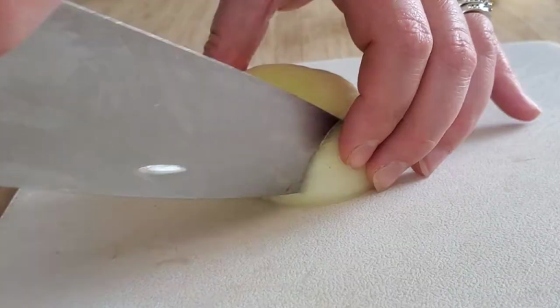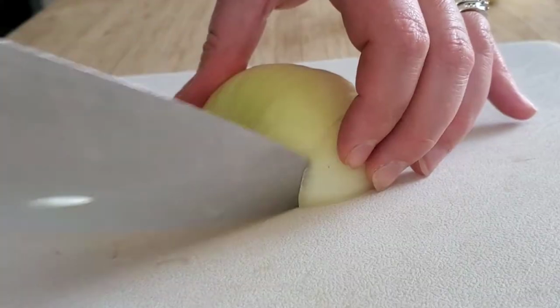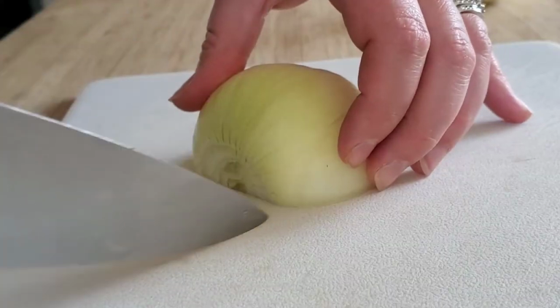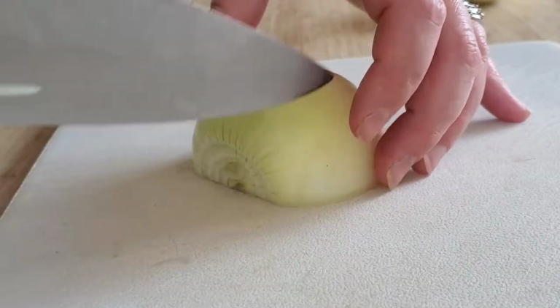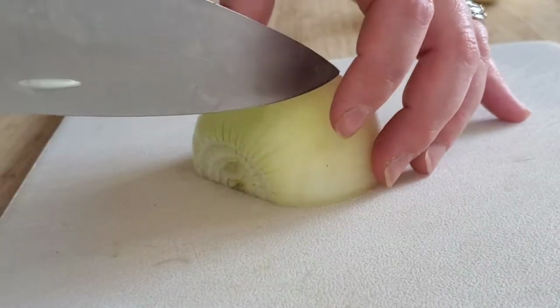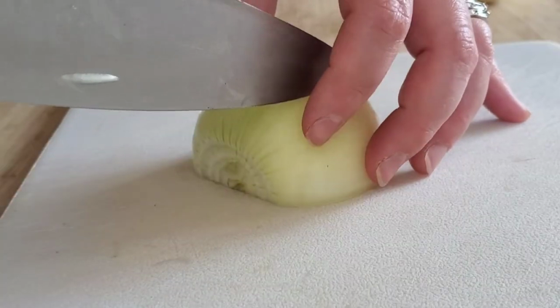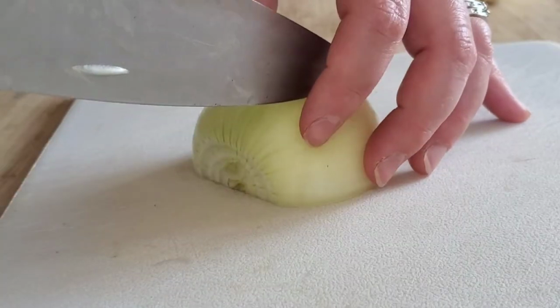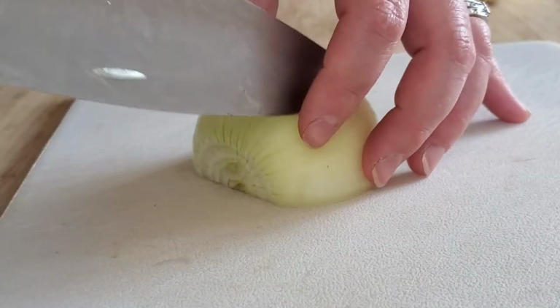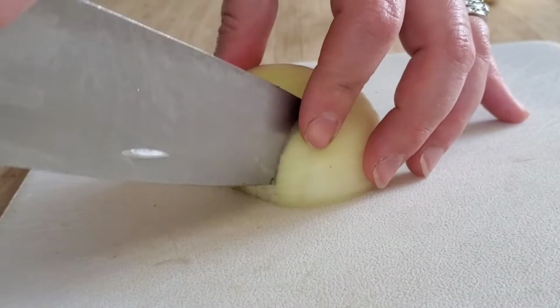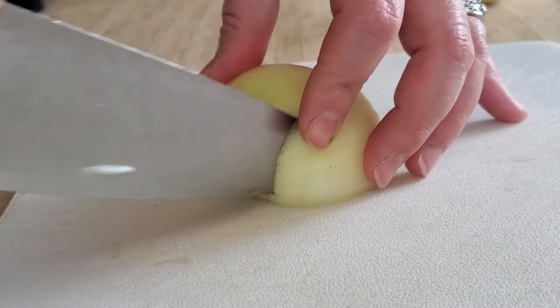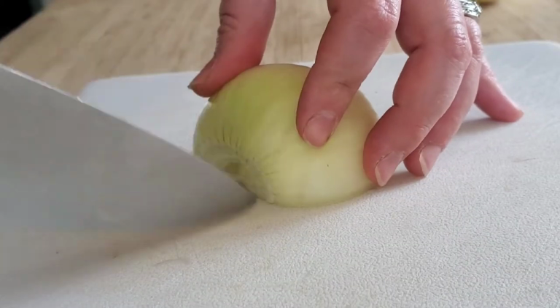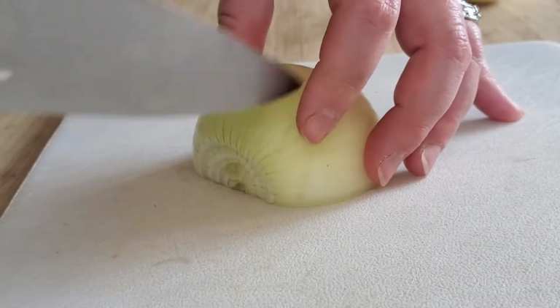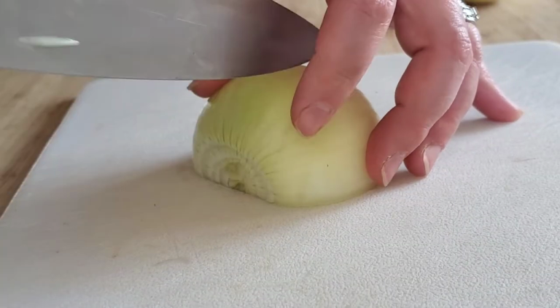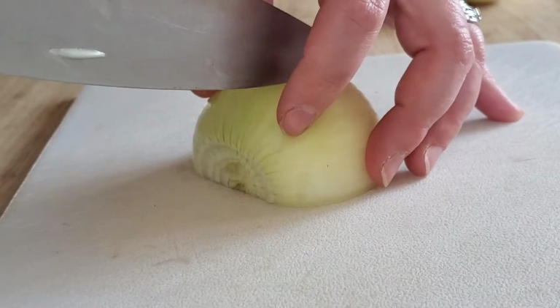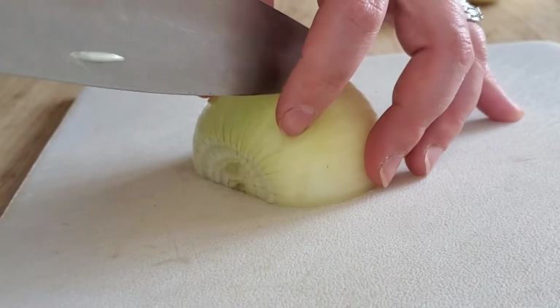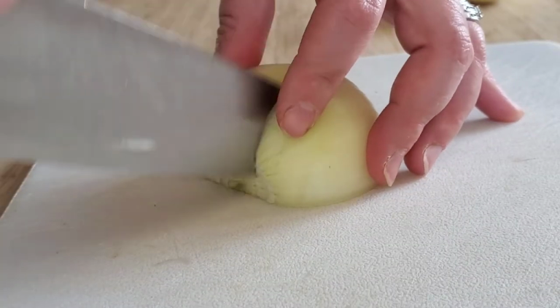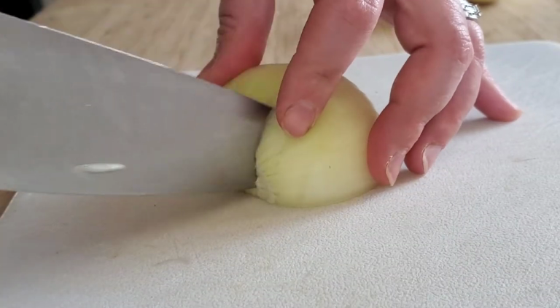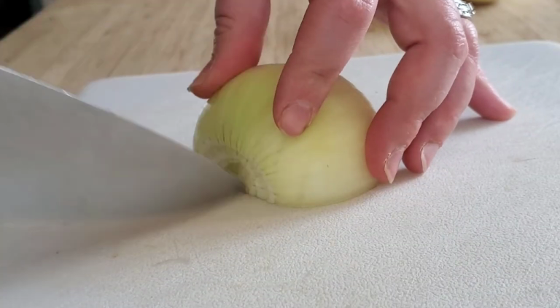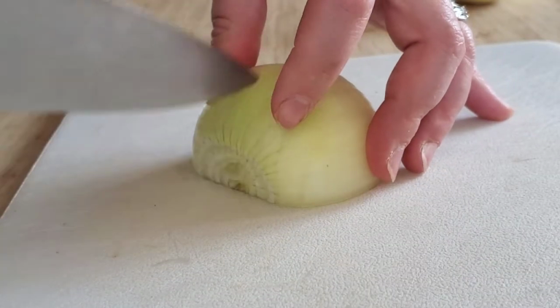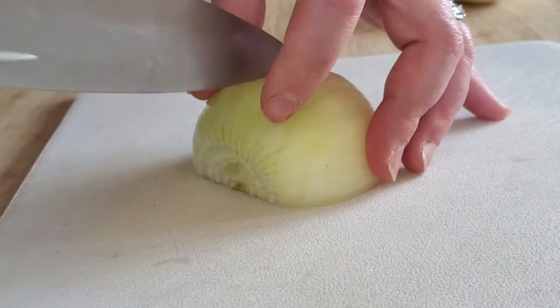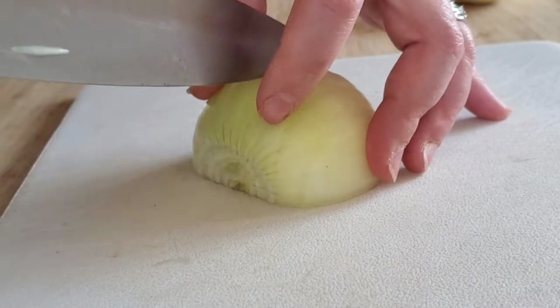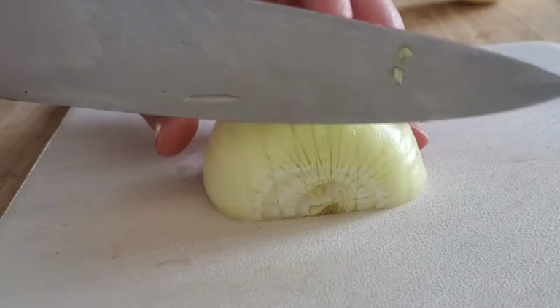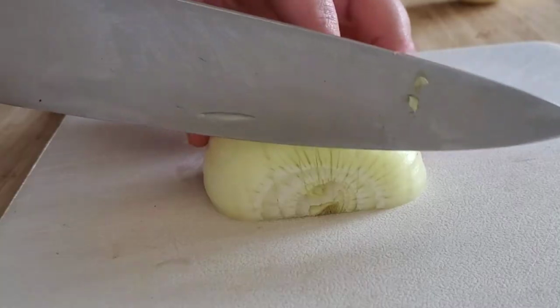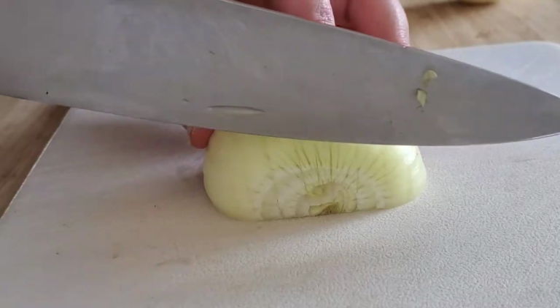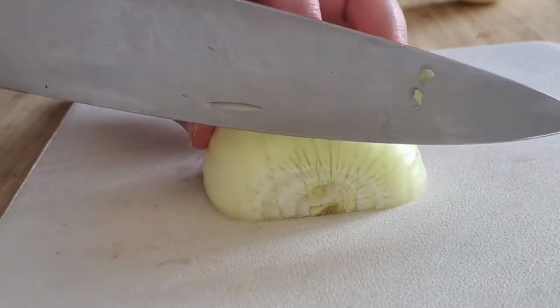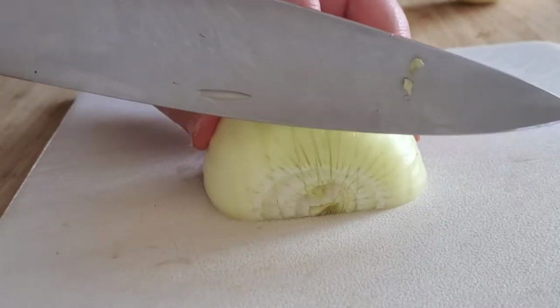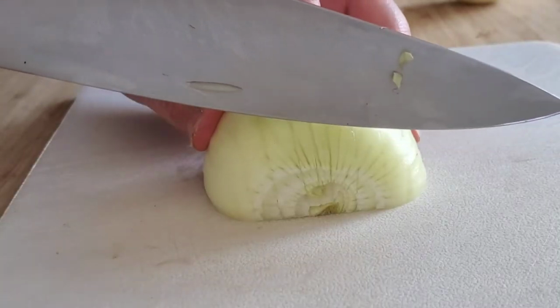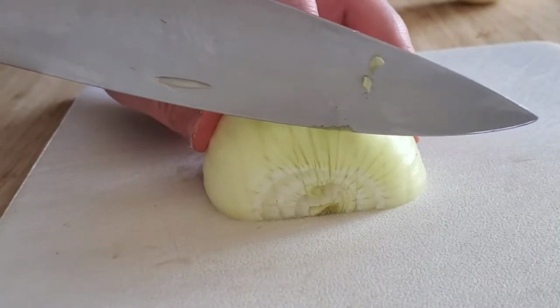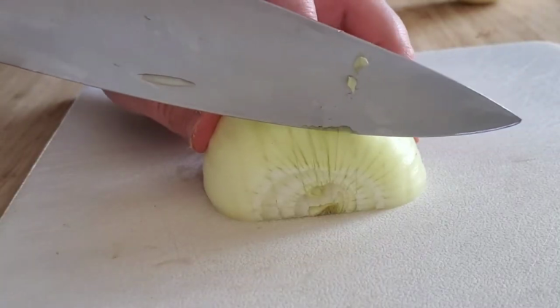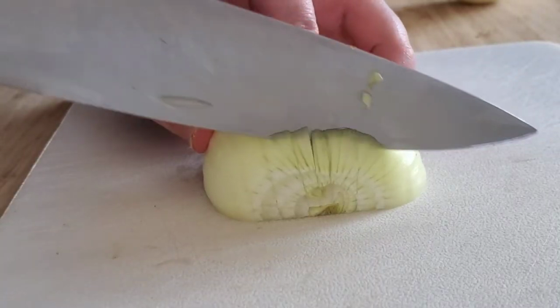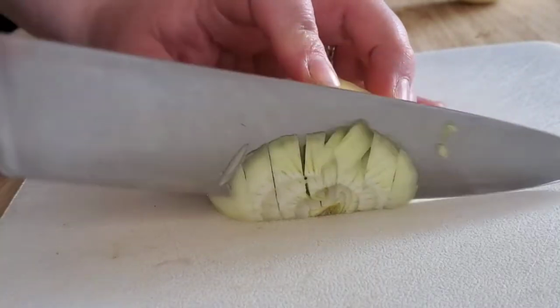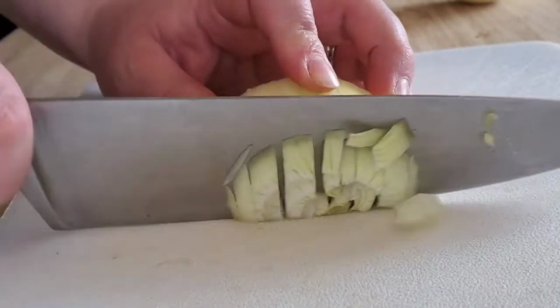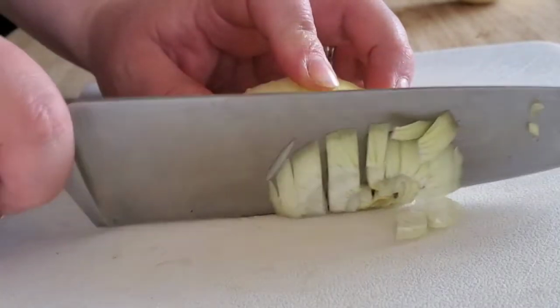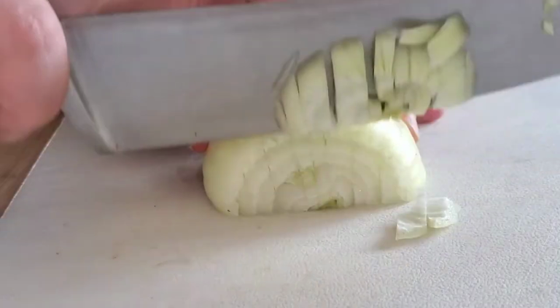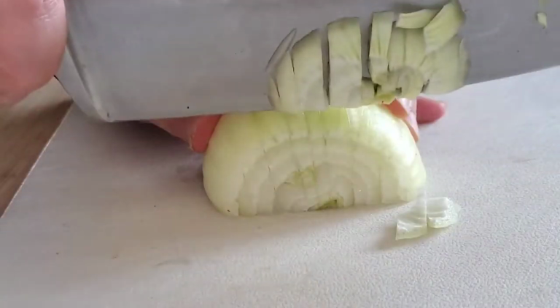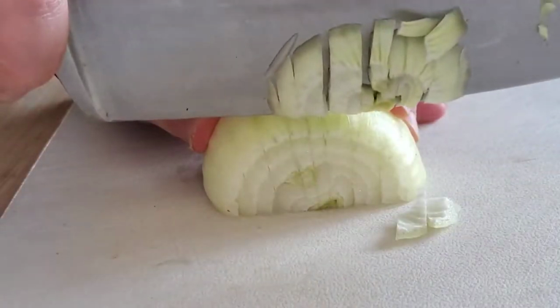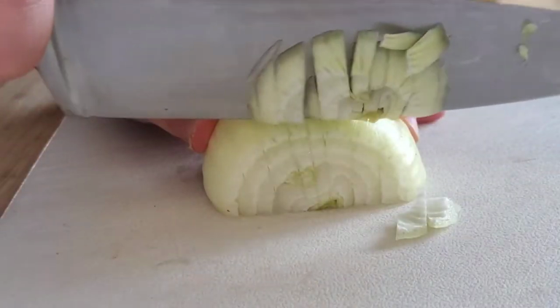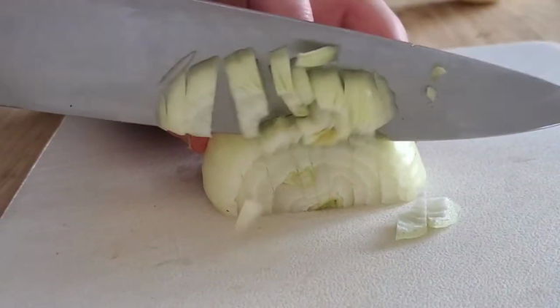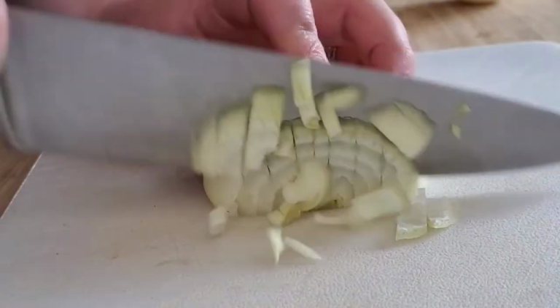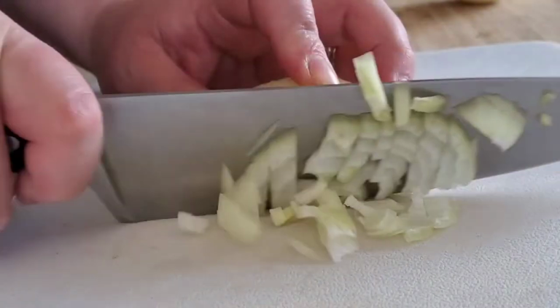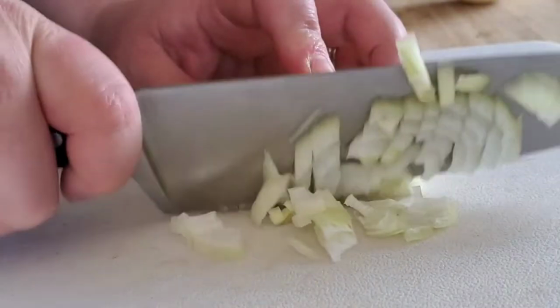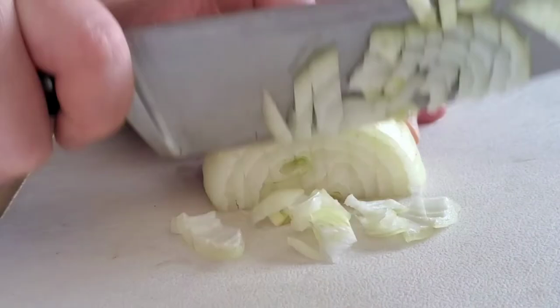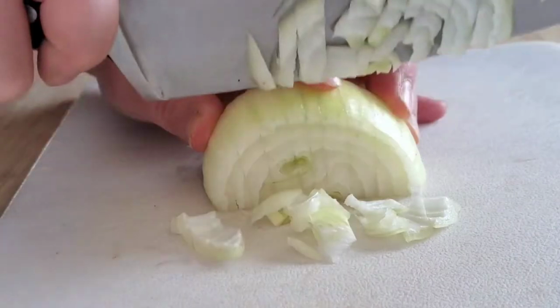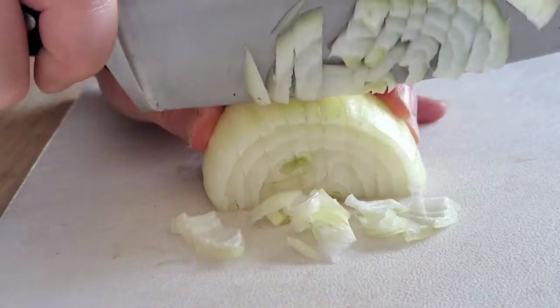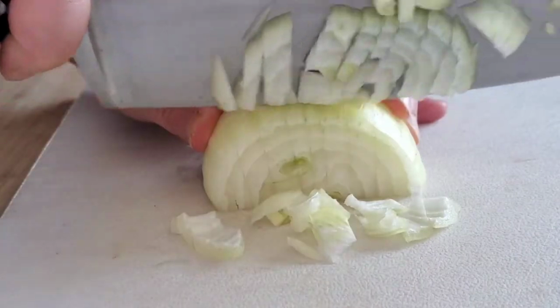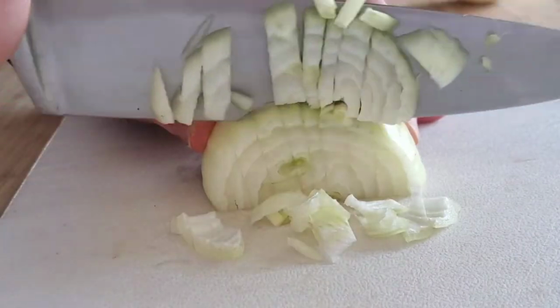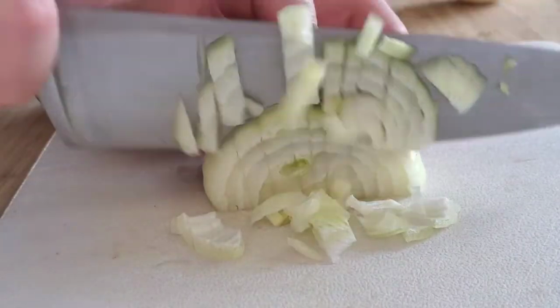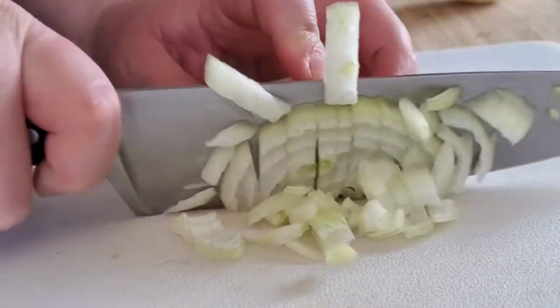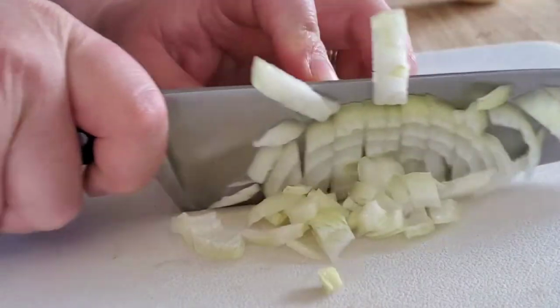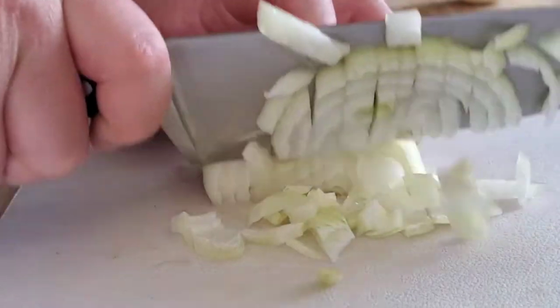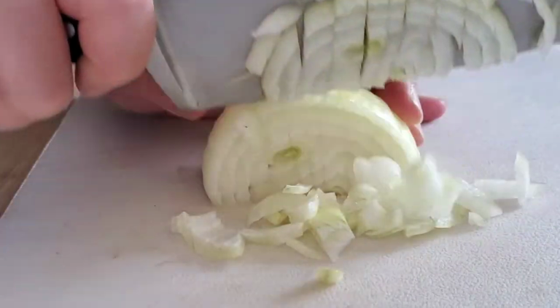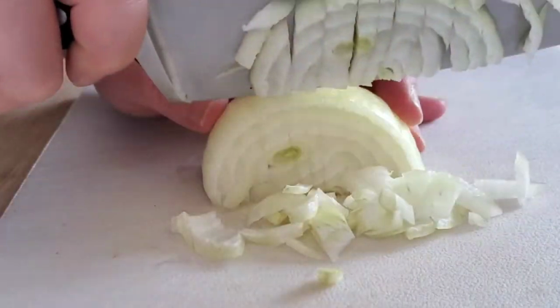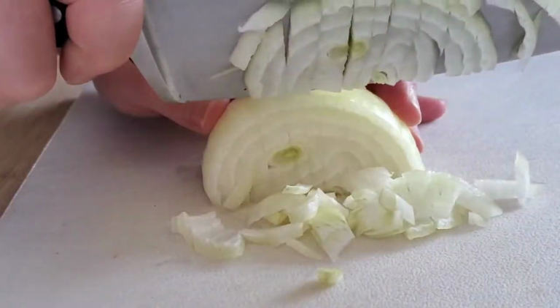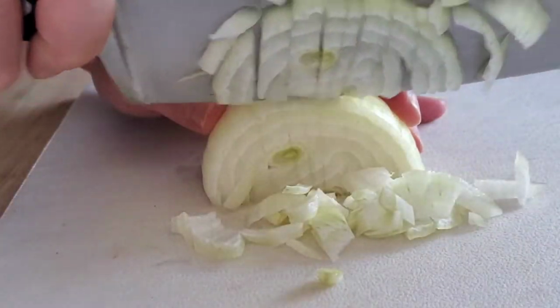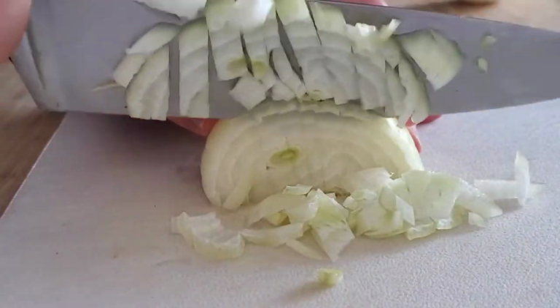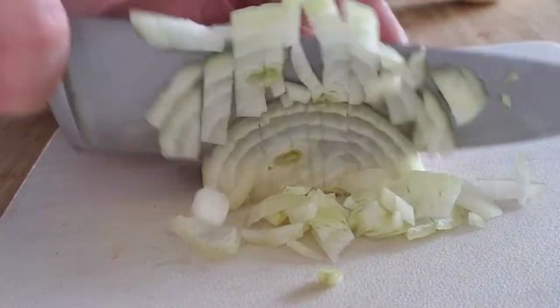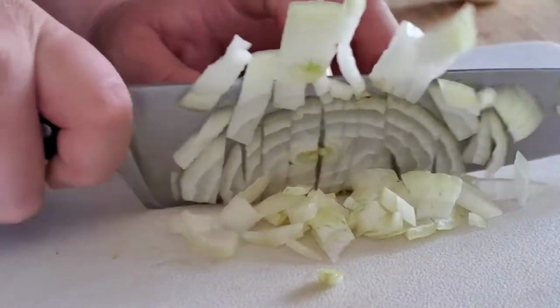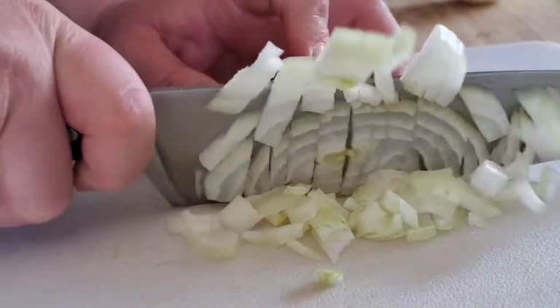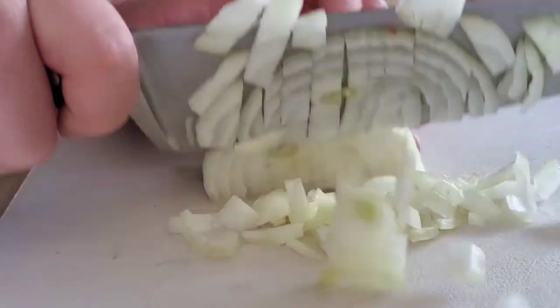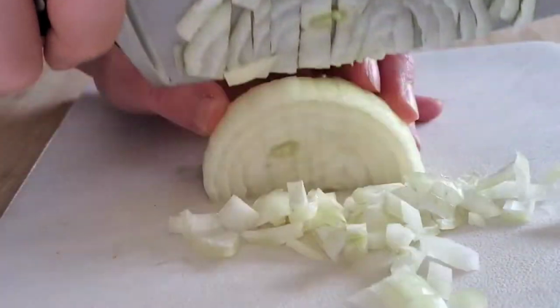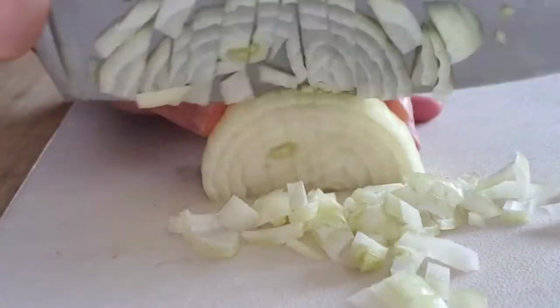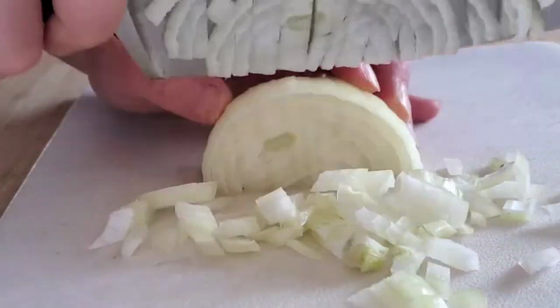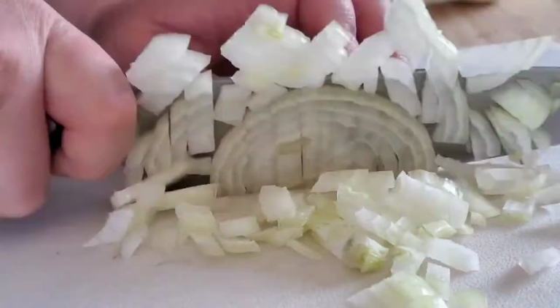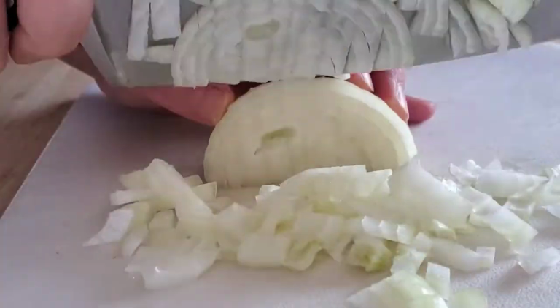We're gonna start by dicing up an onion. You can chop it if you want, but my kids really do not like onions, so for their sake, this is how we do it.